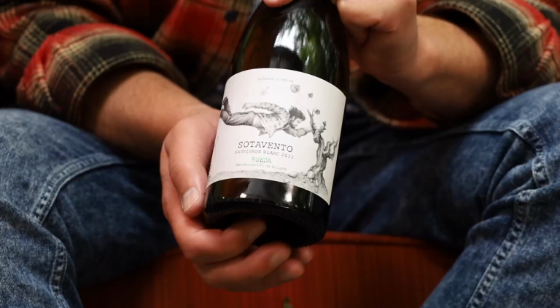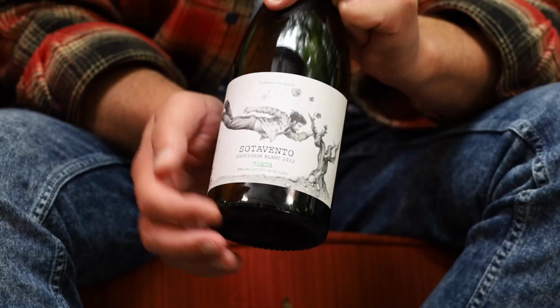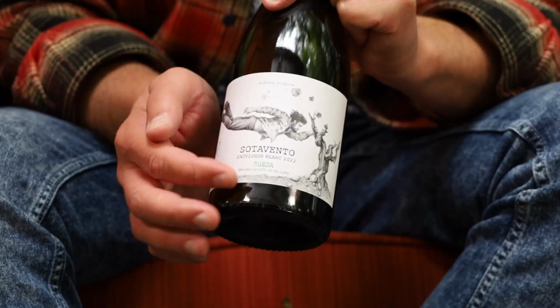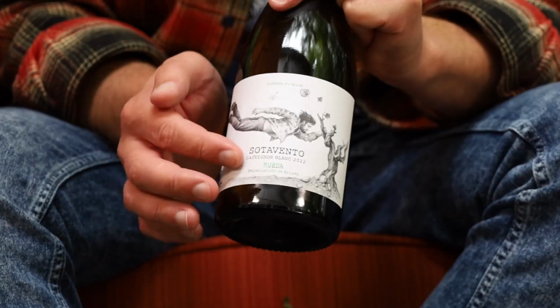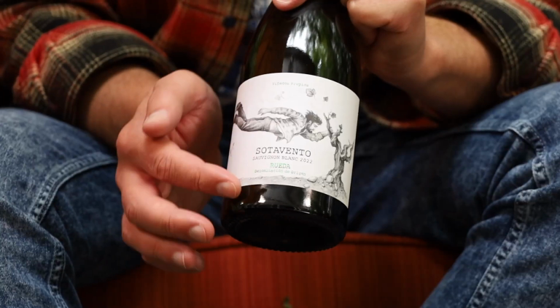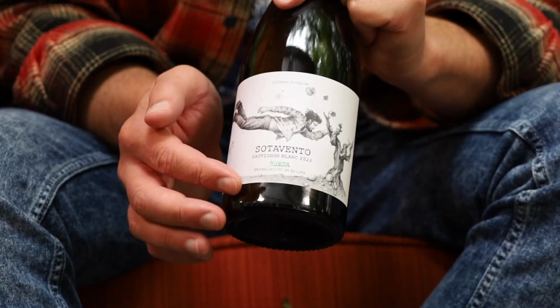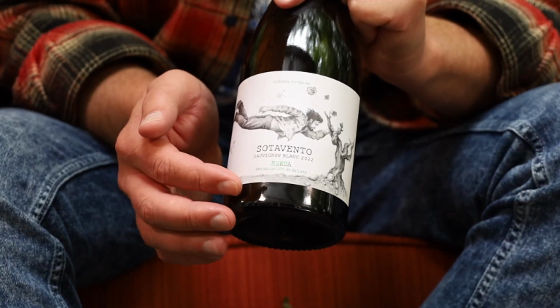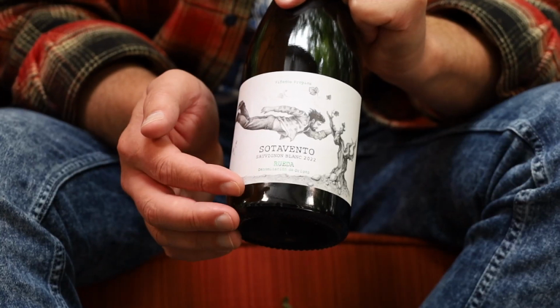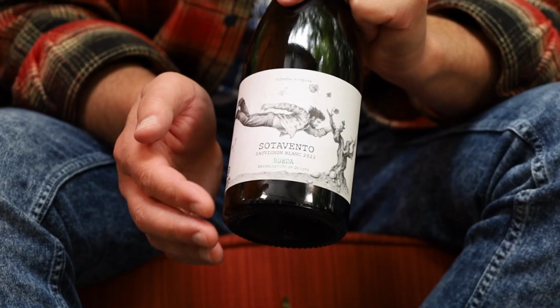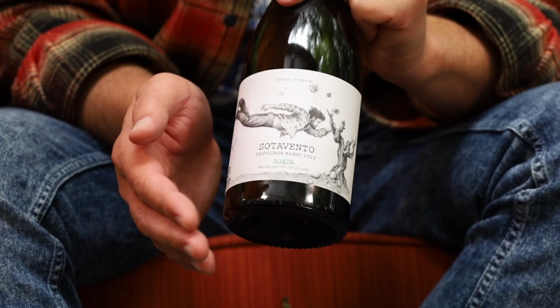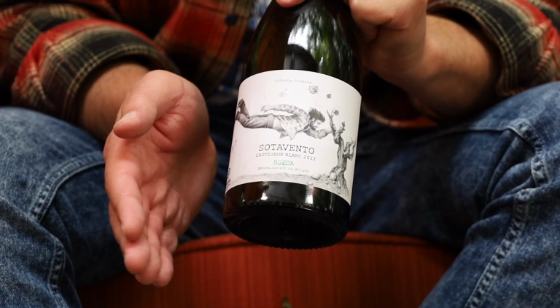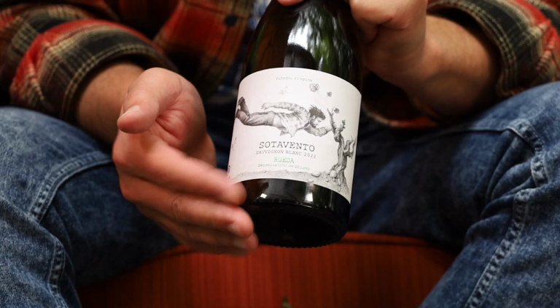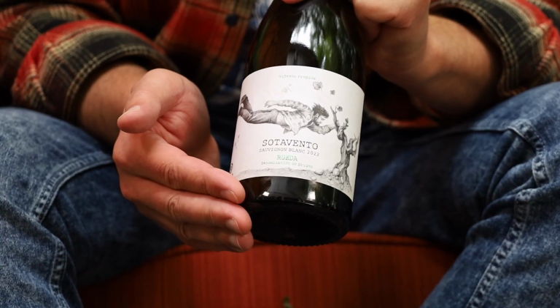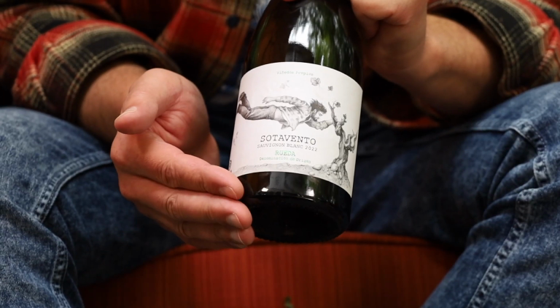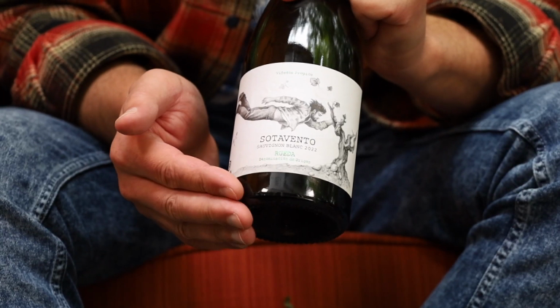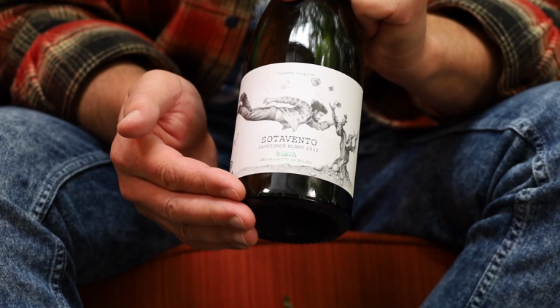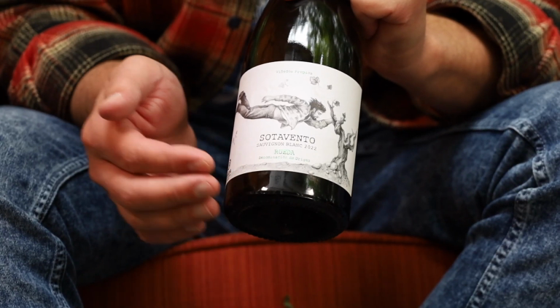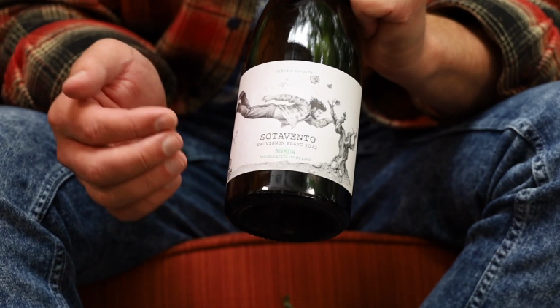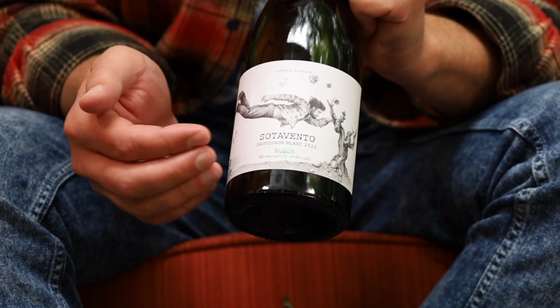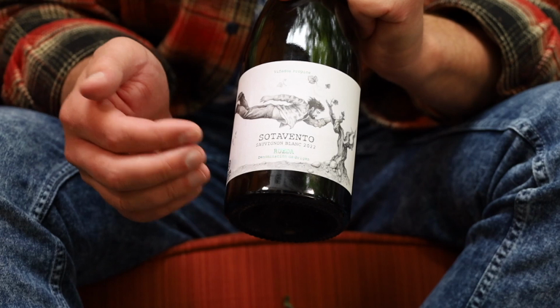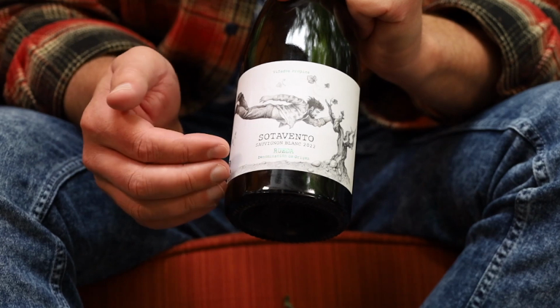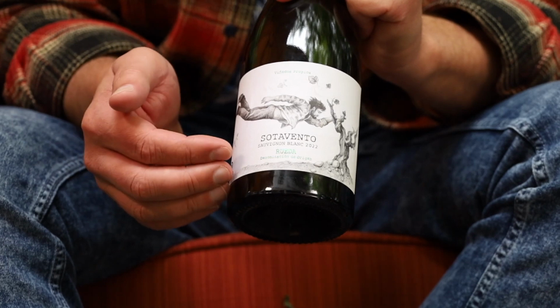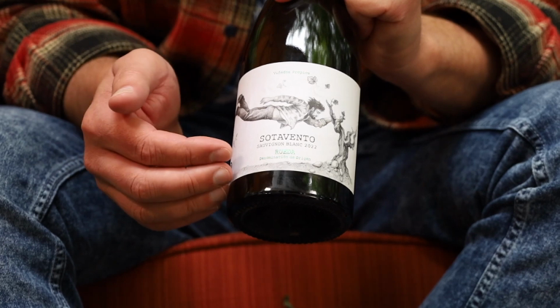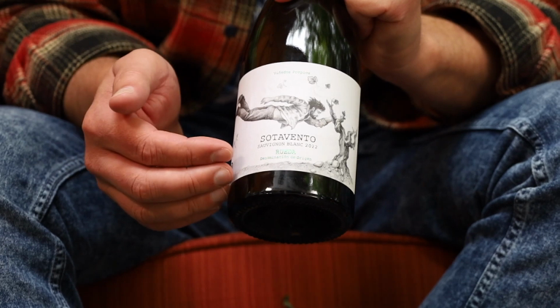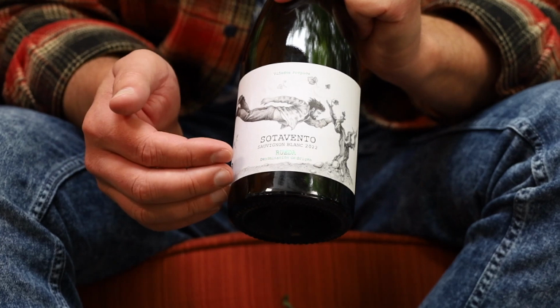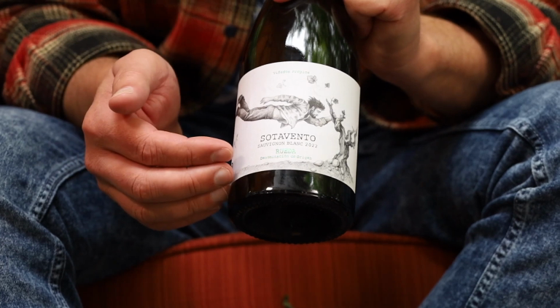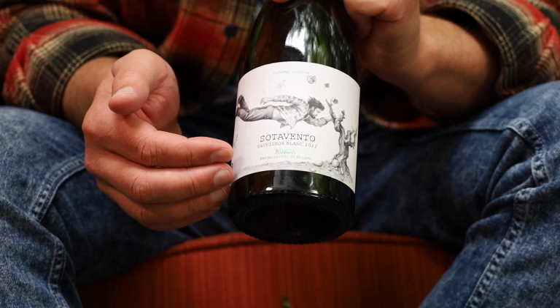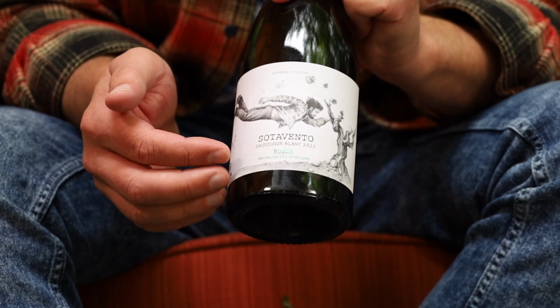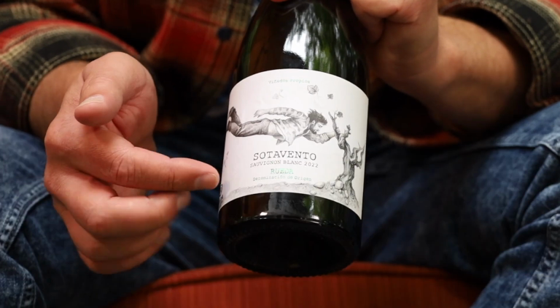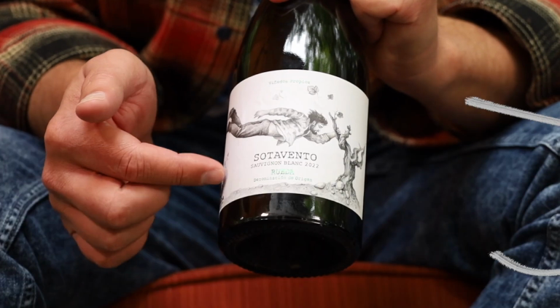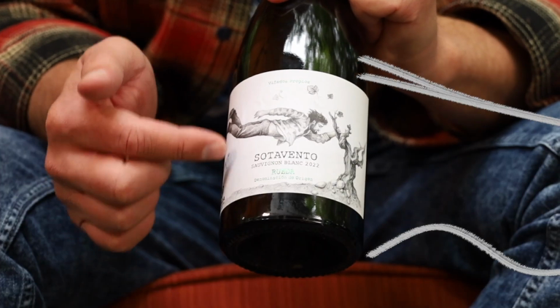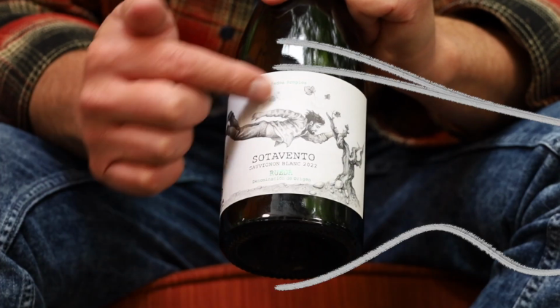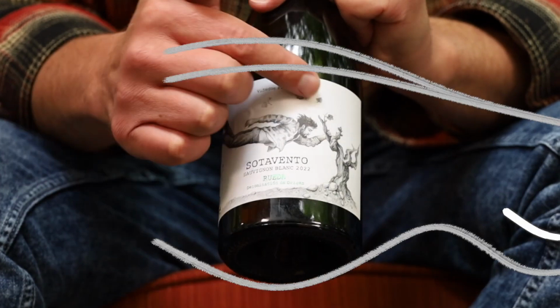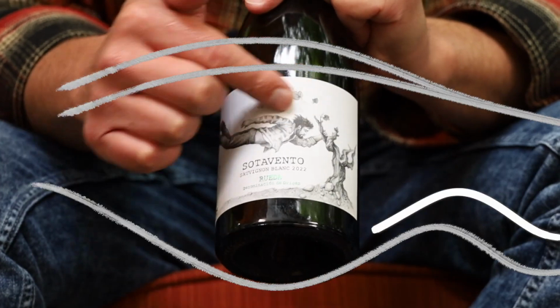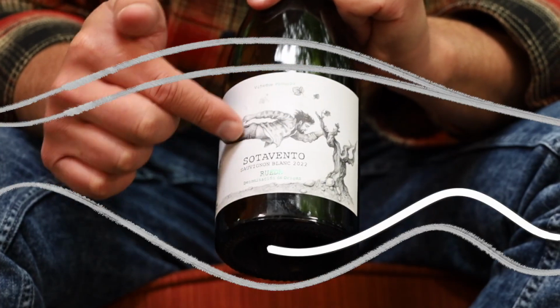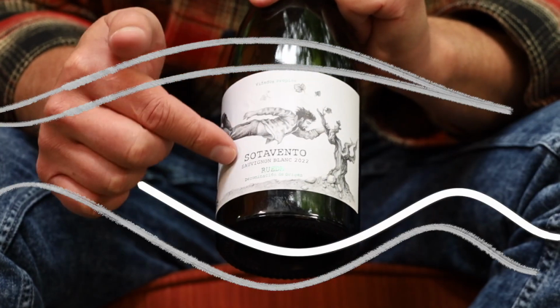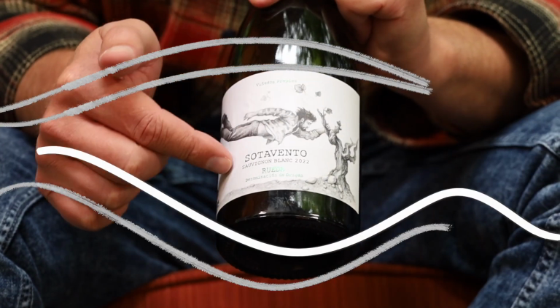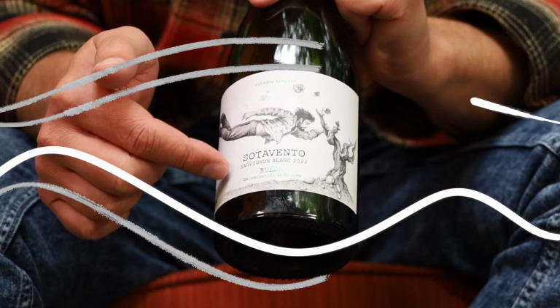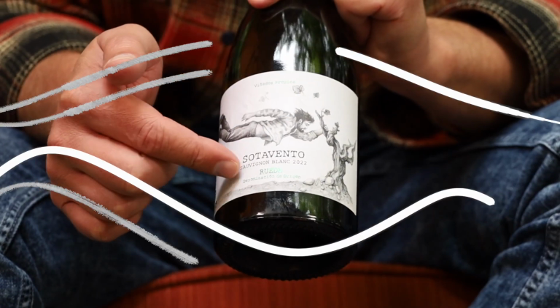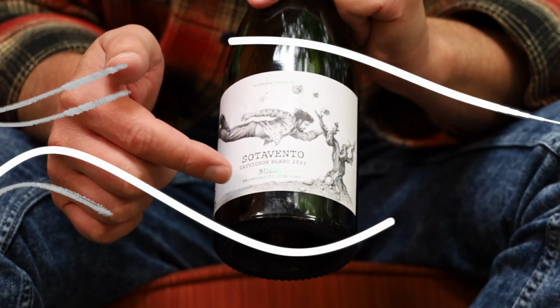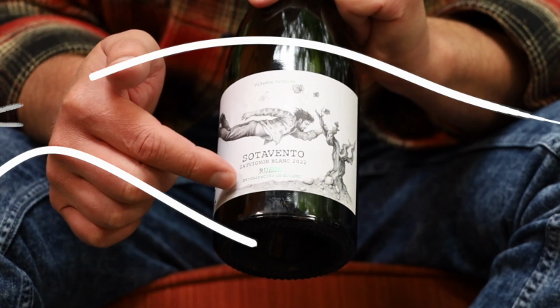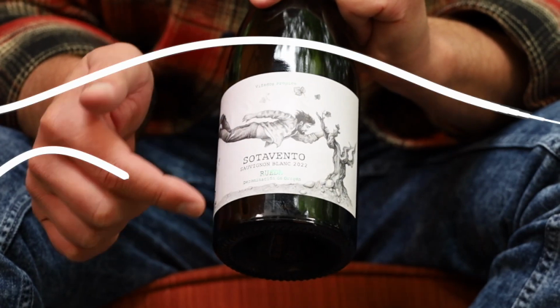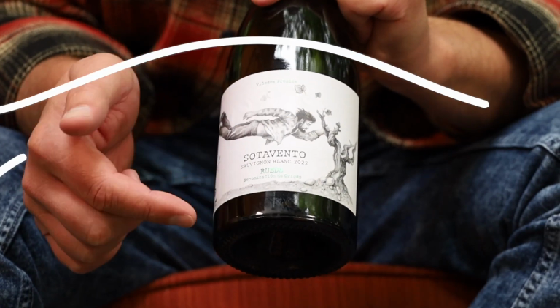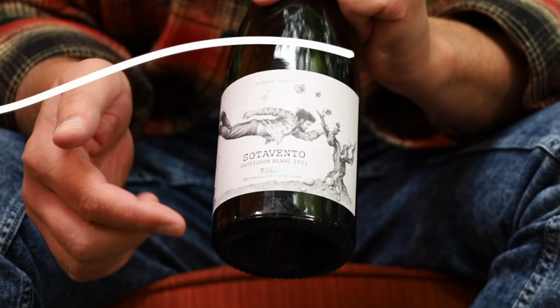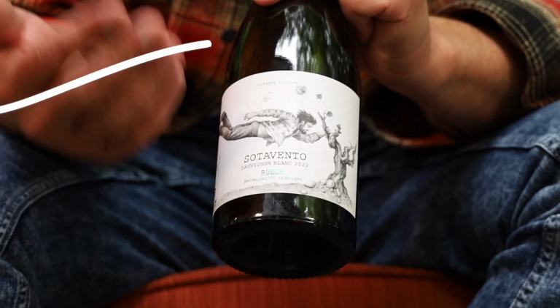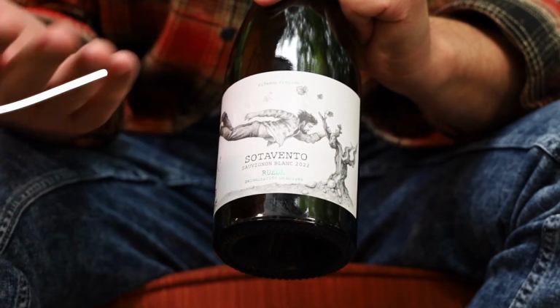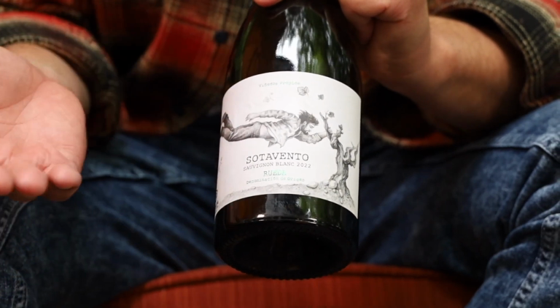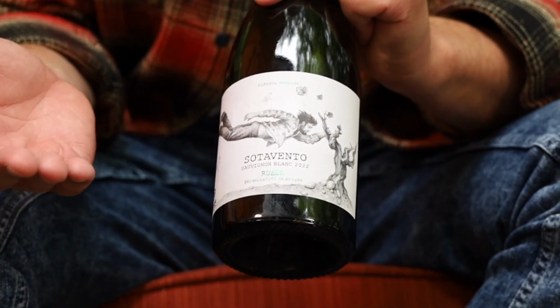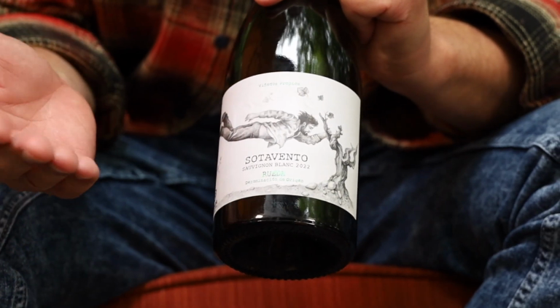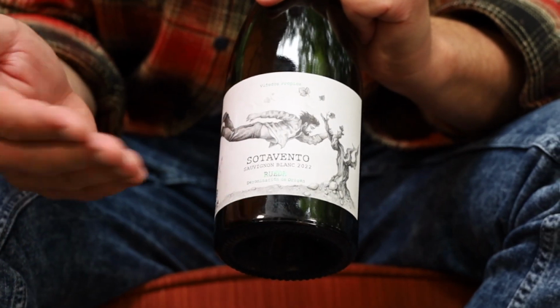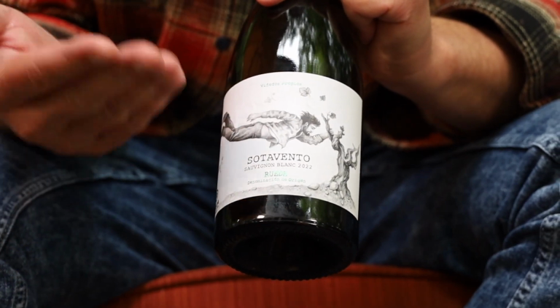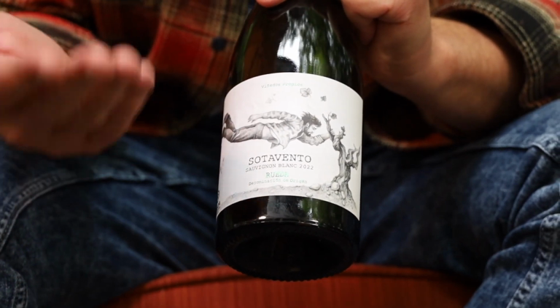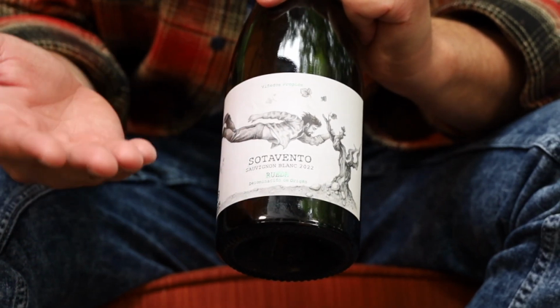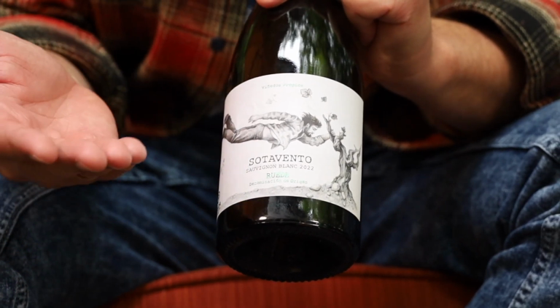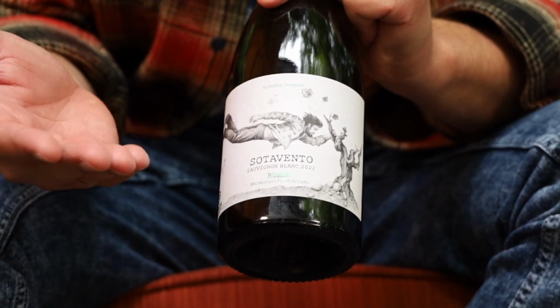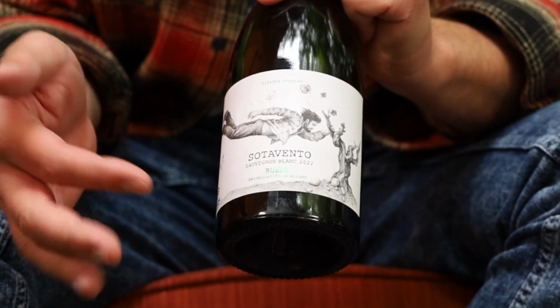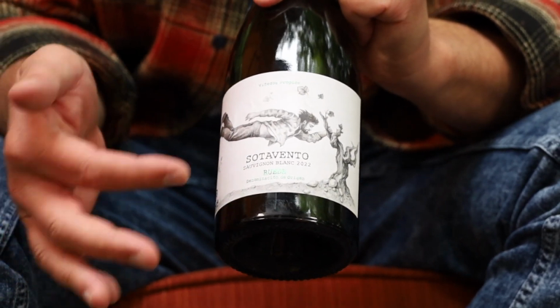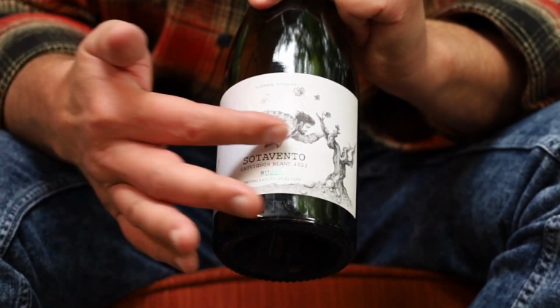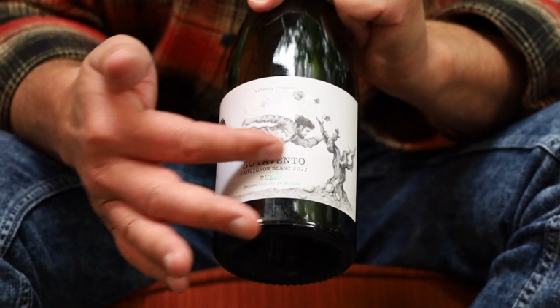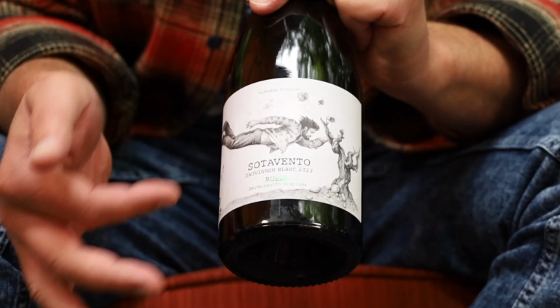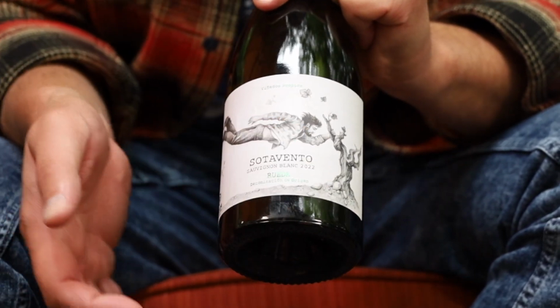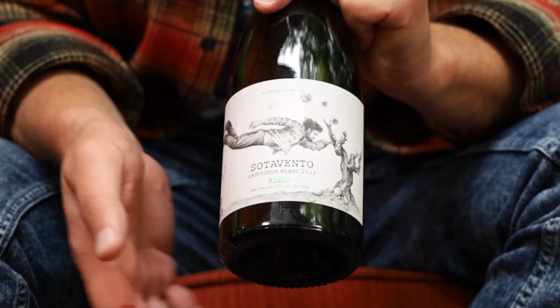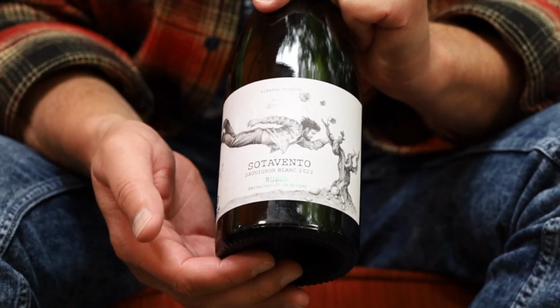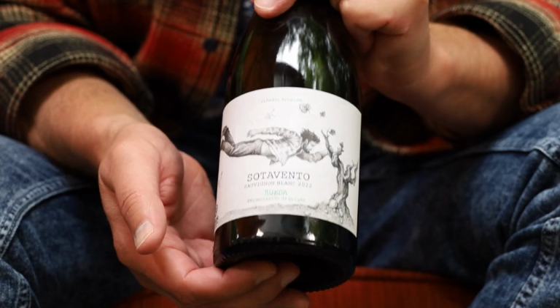This particular region of Spain is pretty windy at times. Sotovento actually means 'against the wind' or 'leeward,' so the name makes total sense.